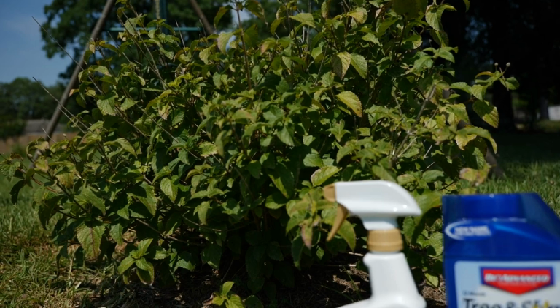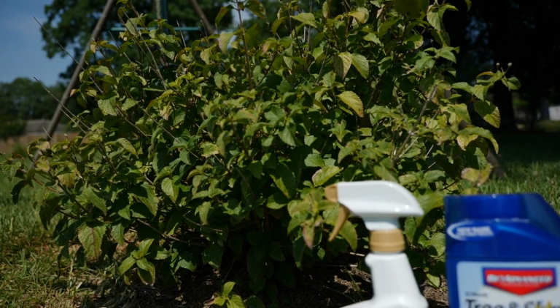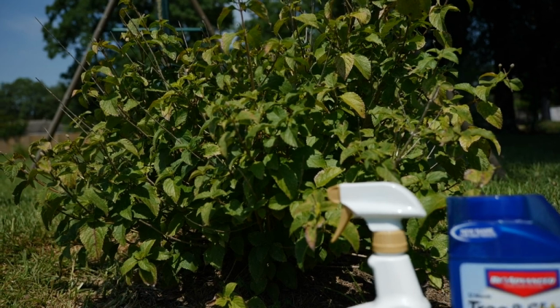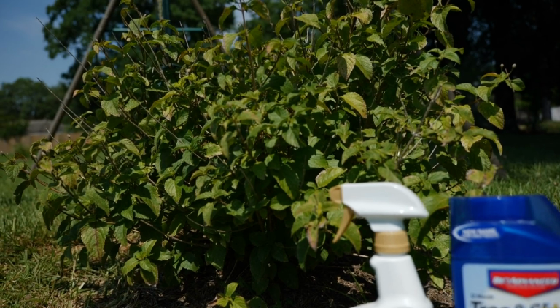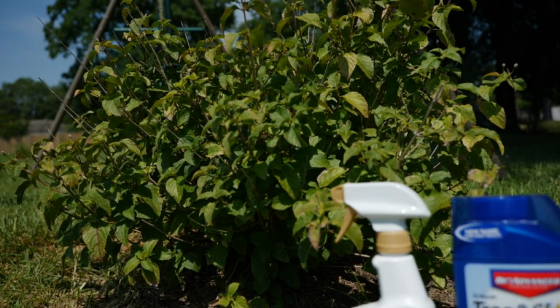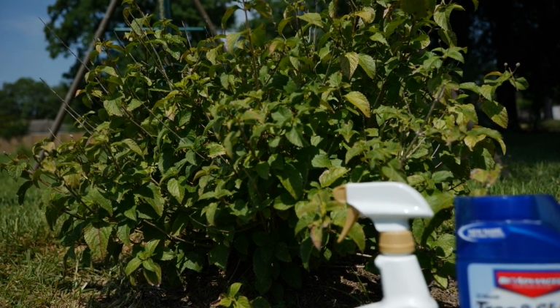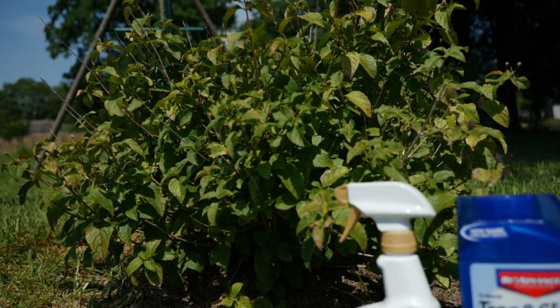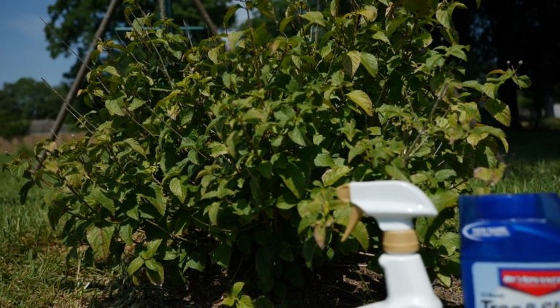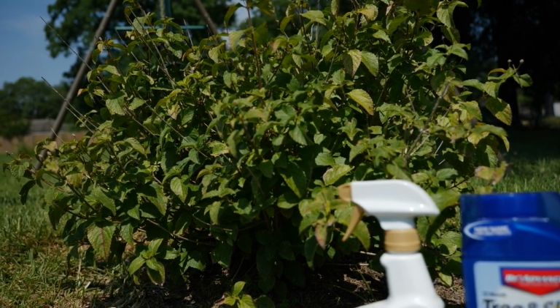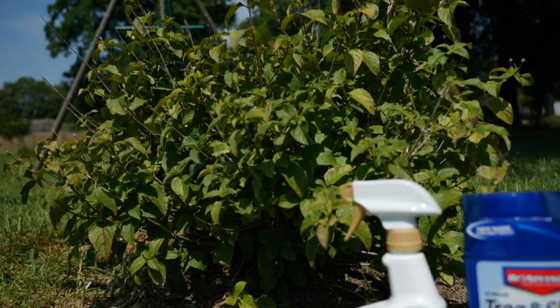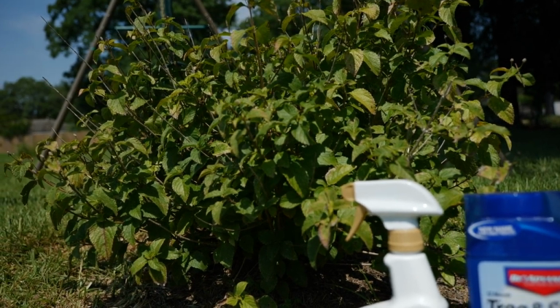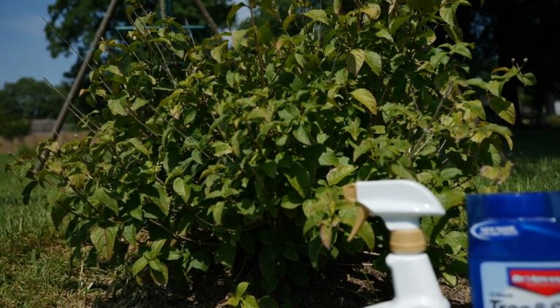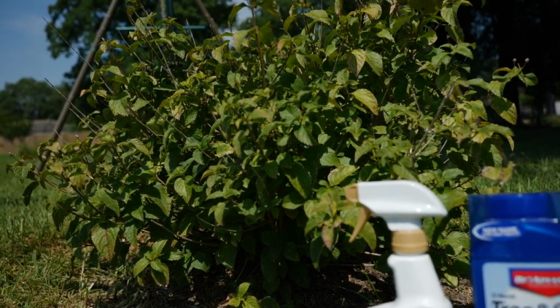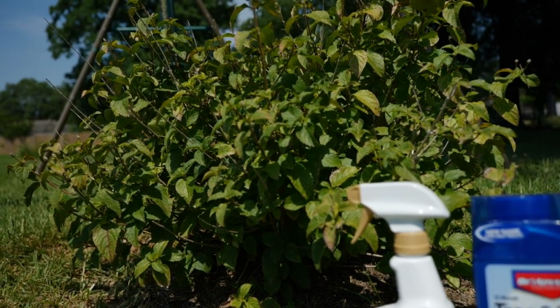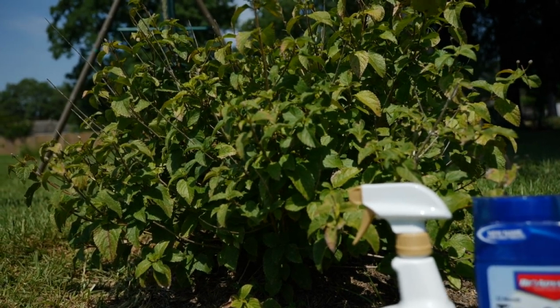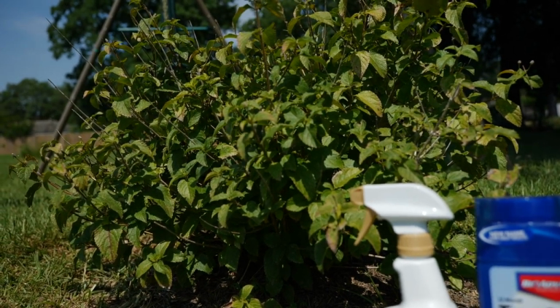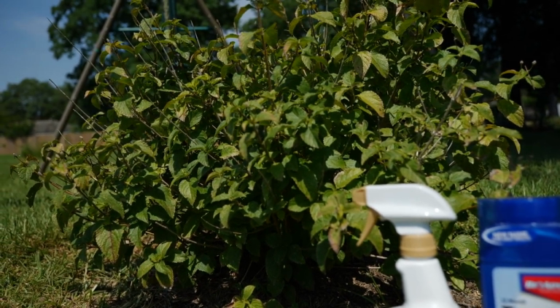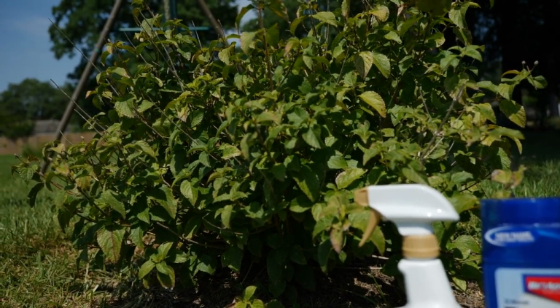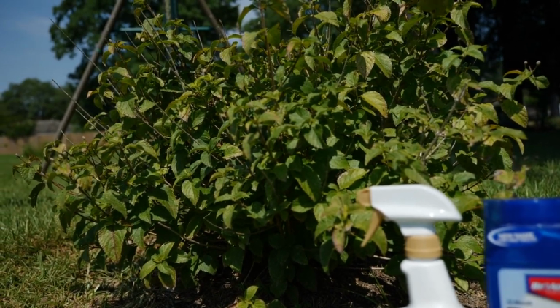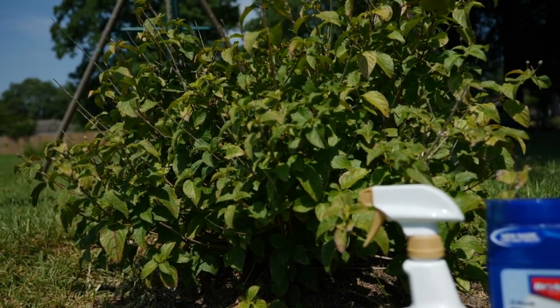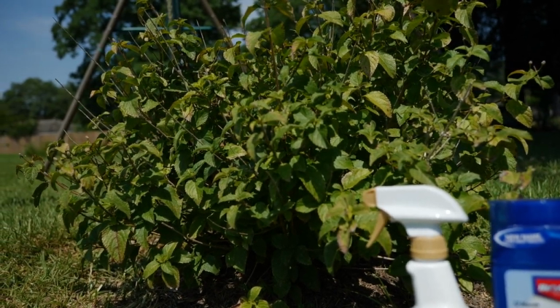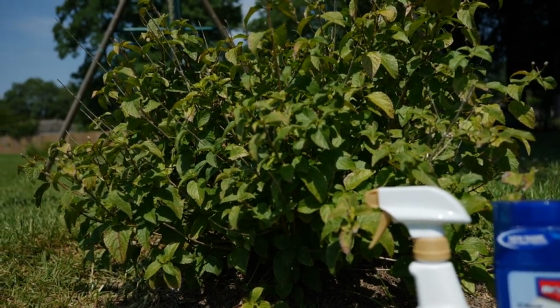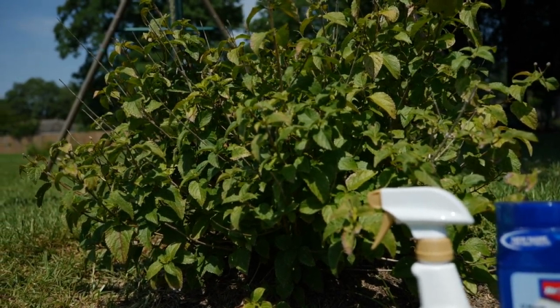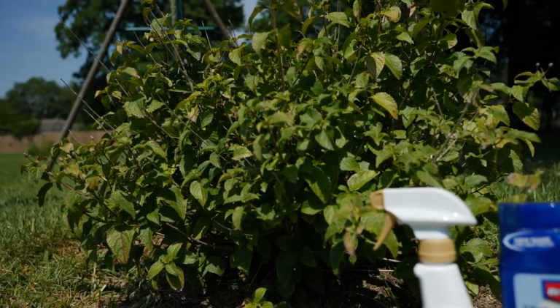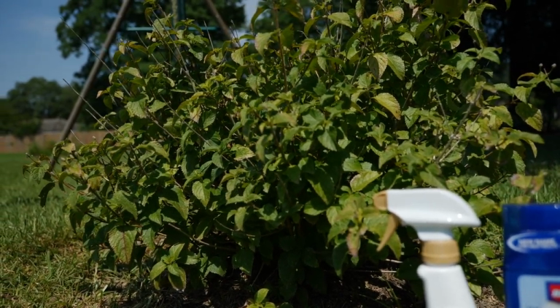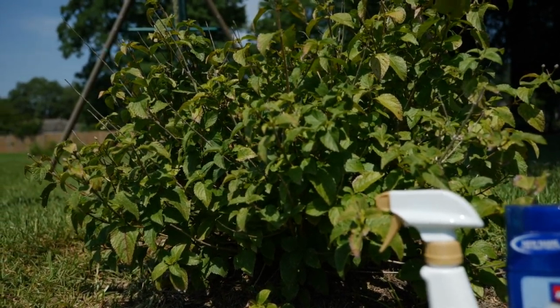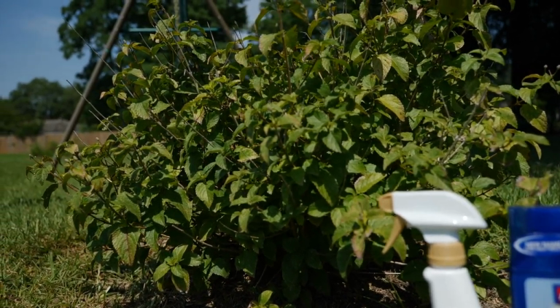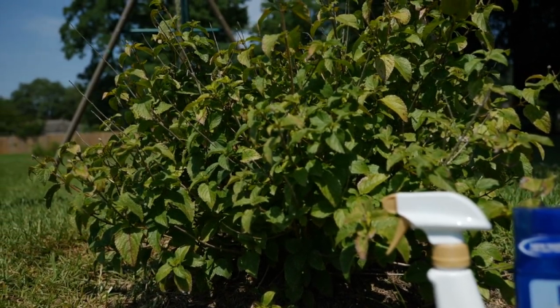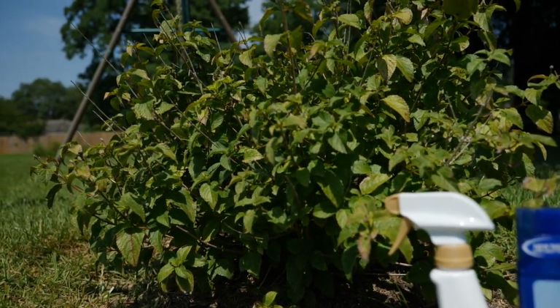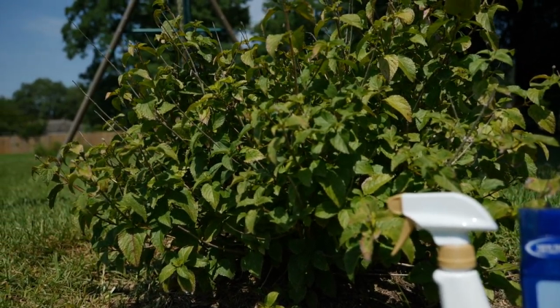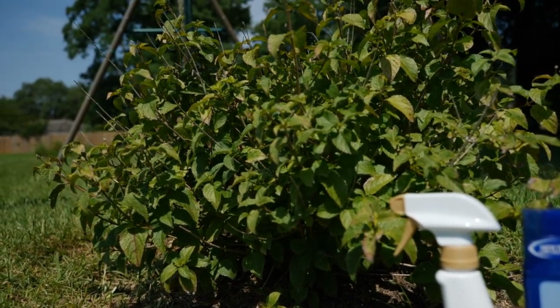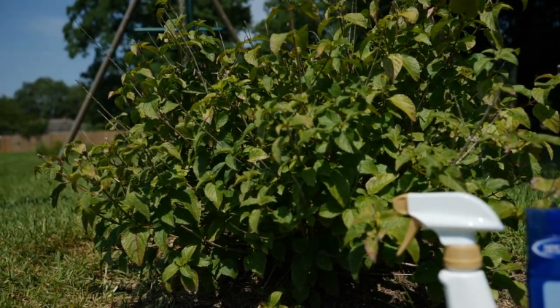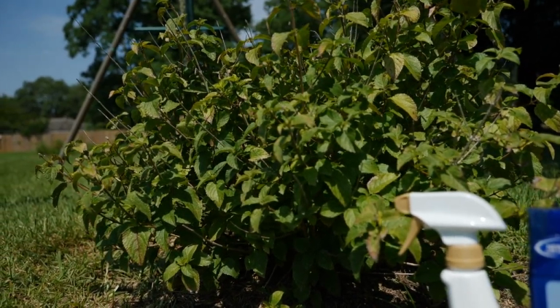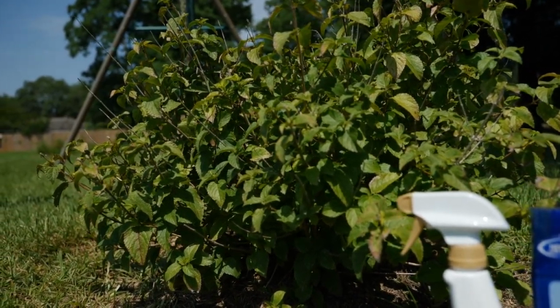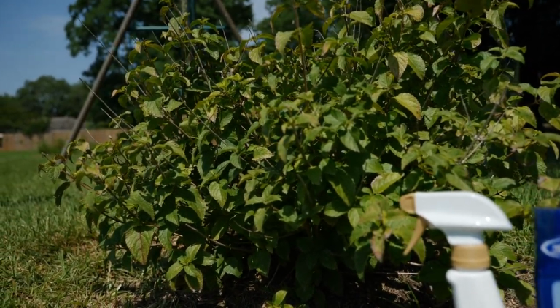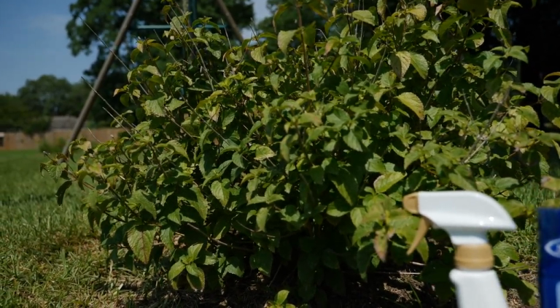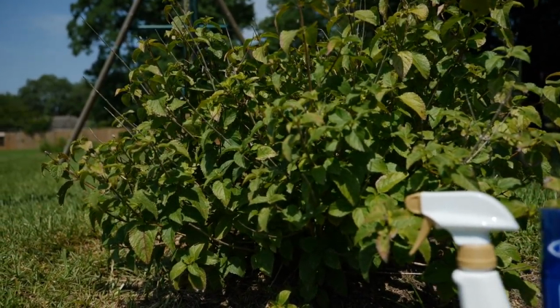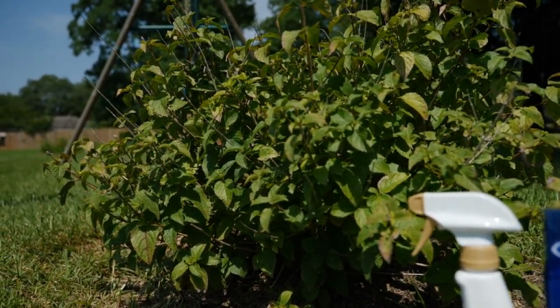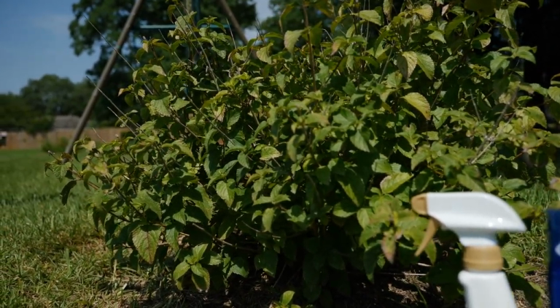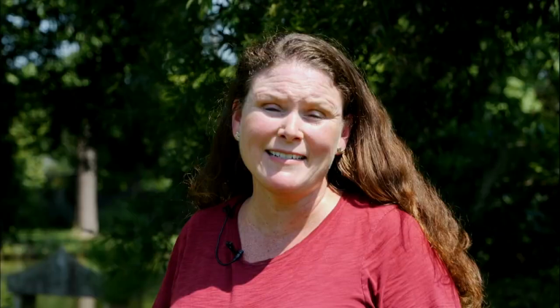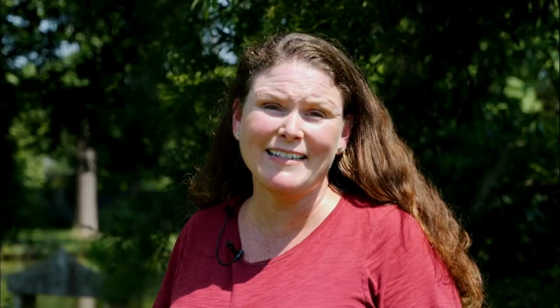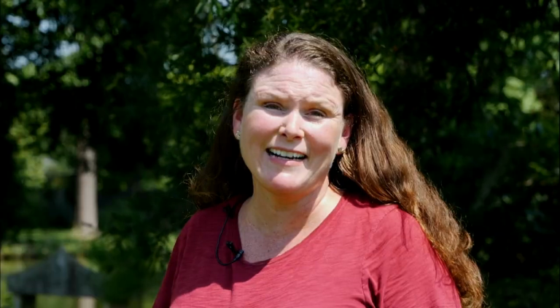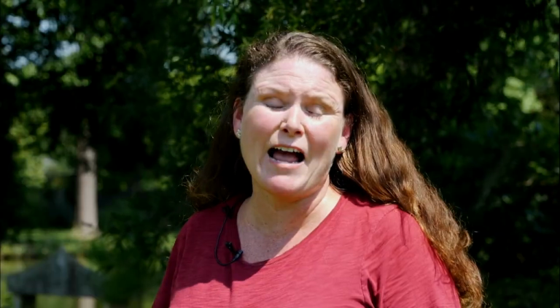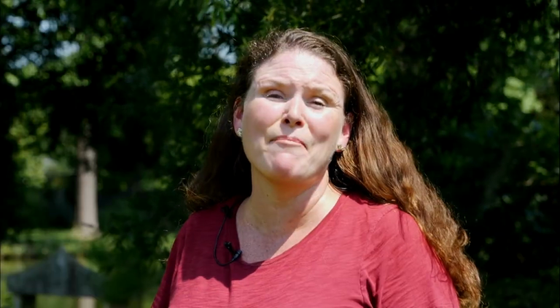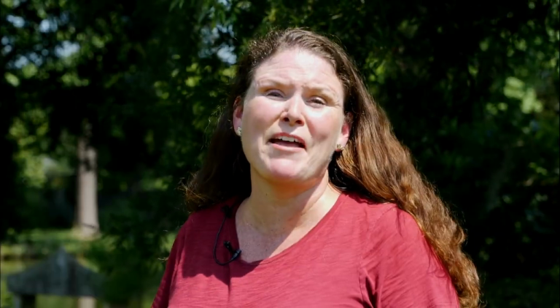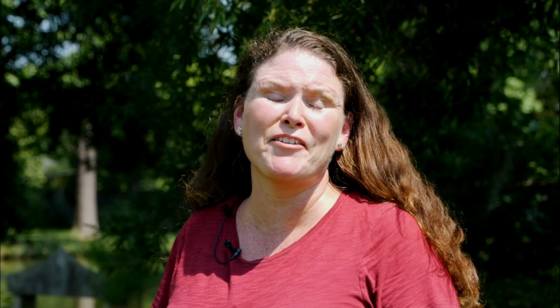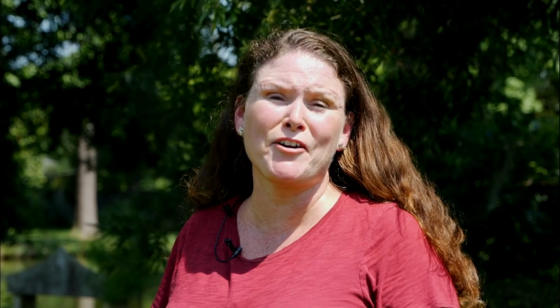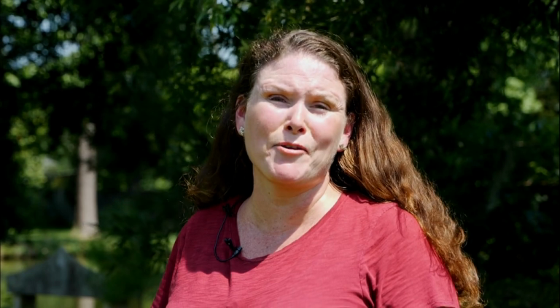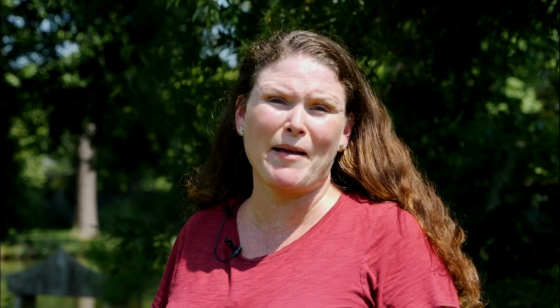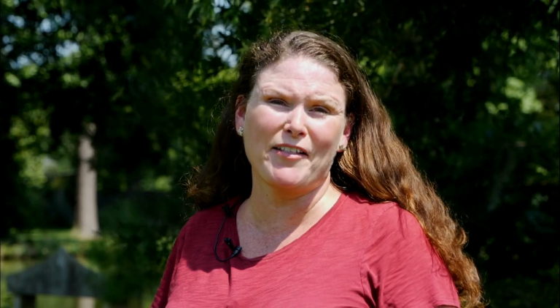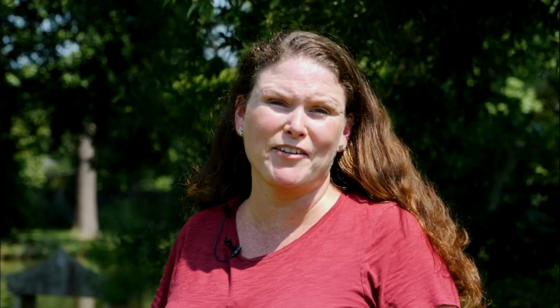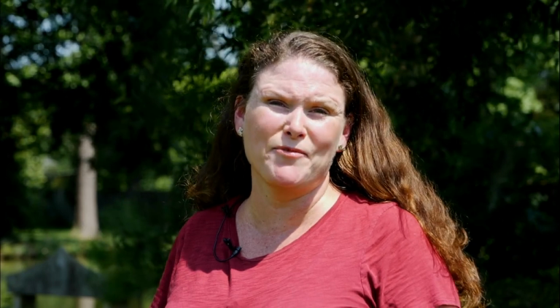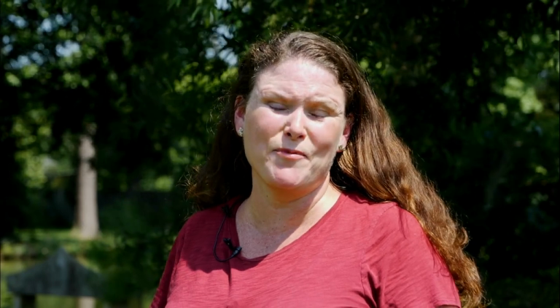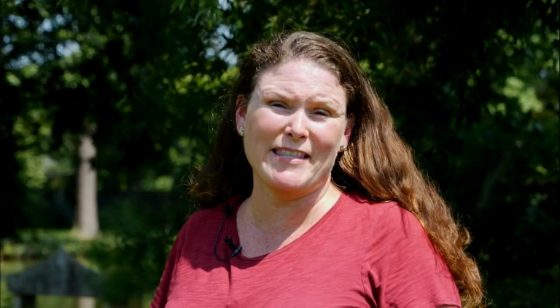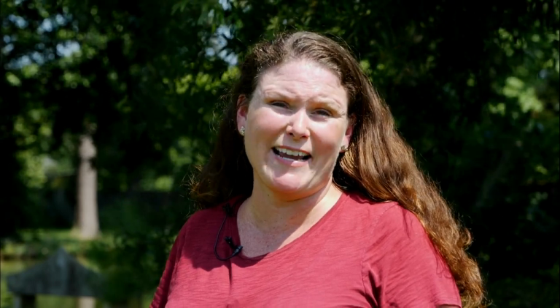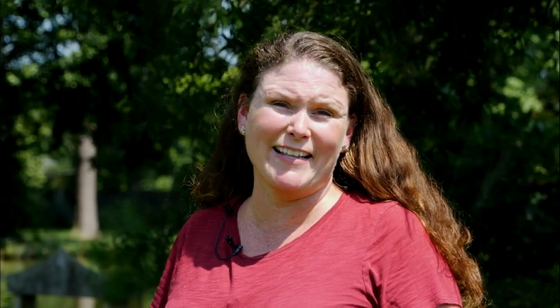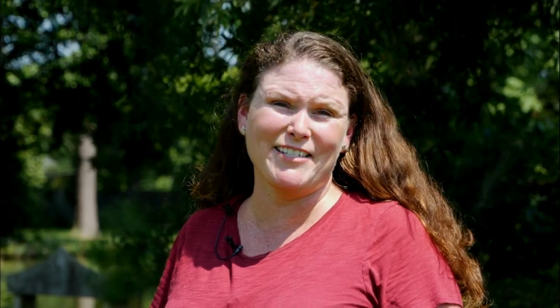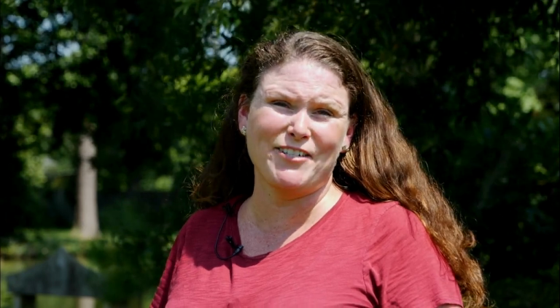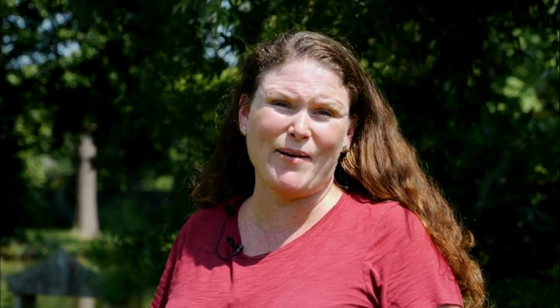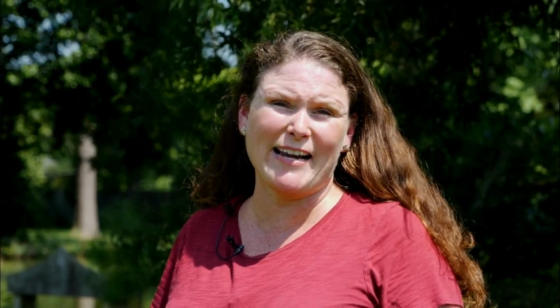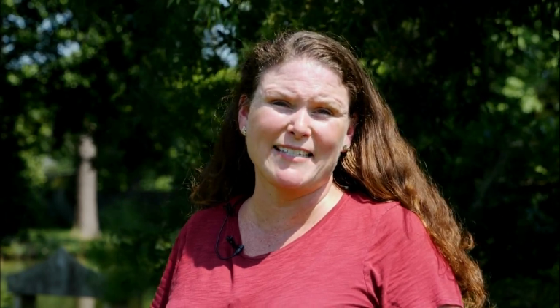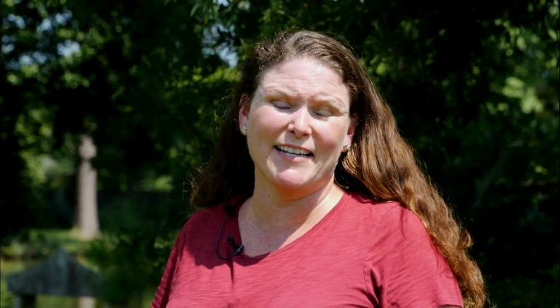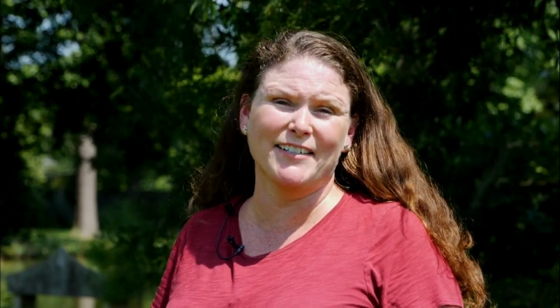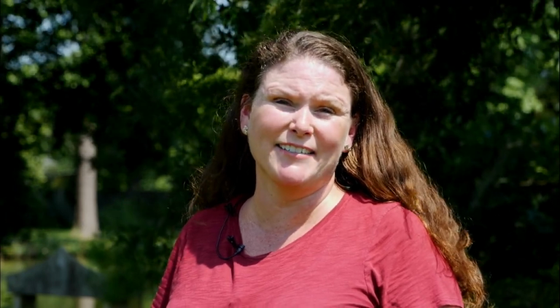Just know that lace bugs — we've got to get rid of them. For Get It Growing, I'm Heather Kirk-Ballard with the LSU AgCenter.